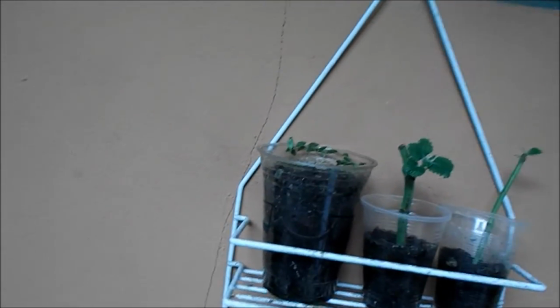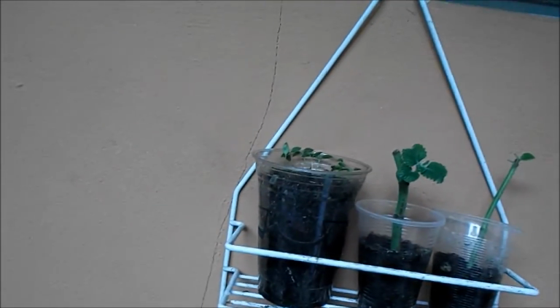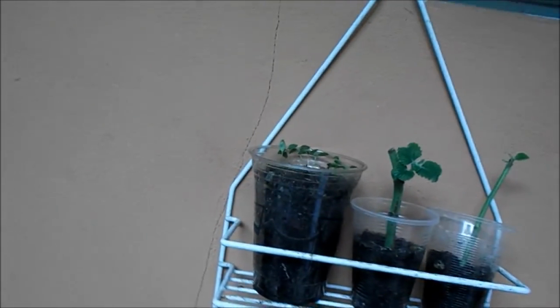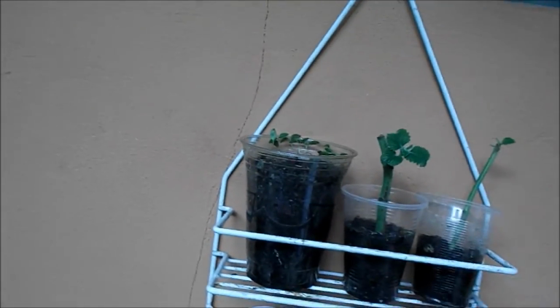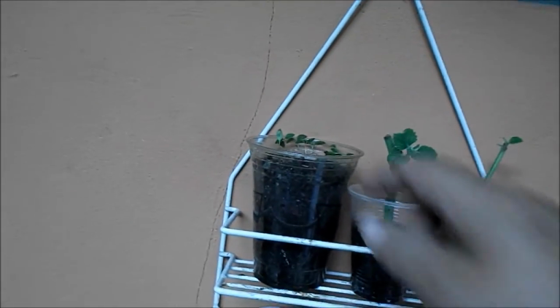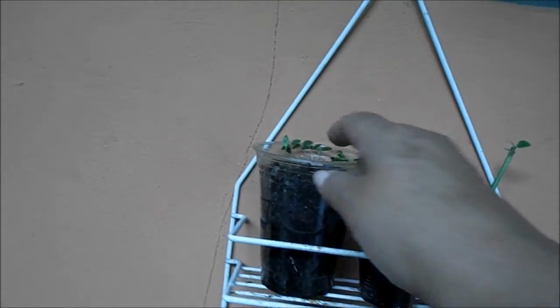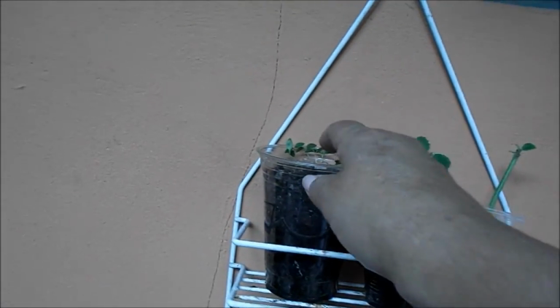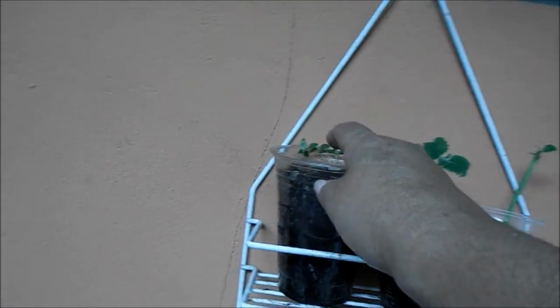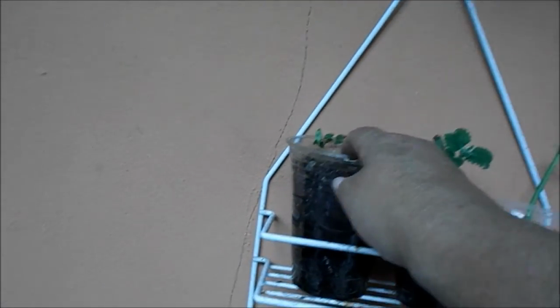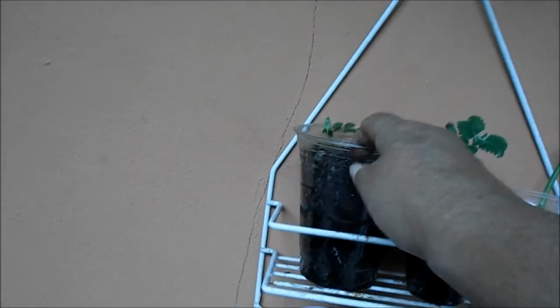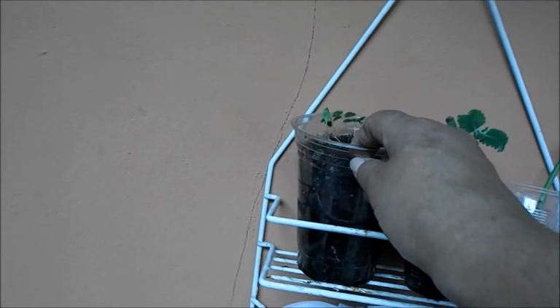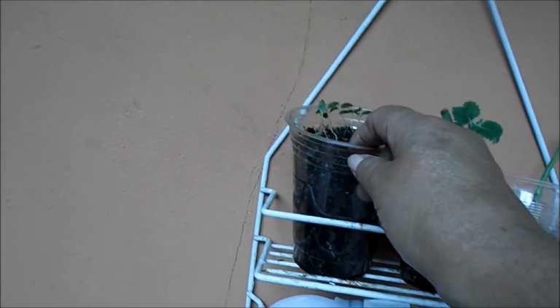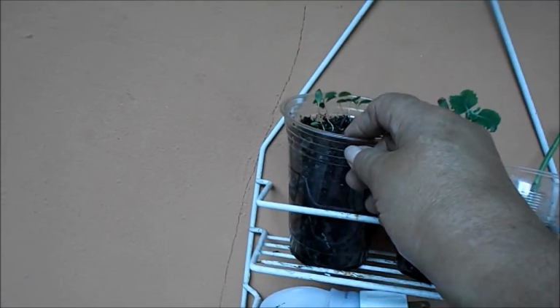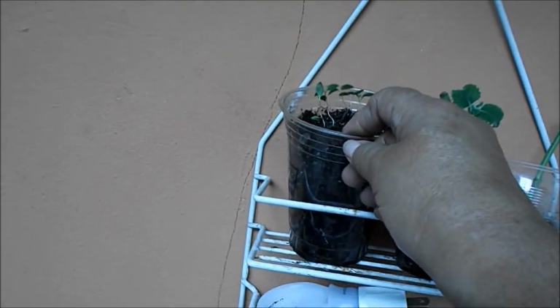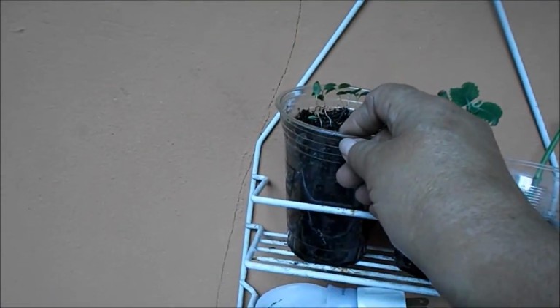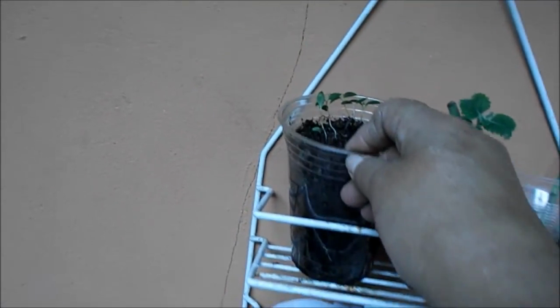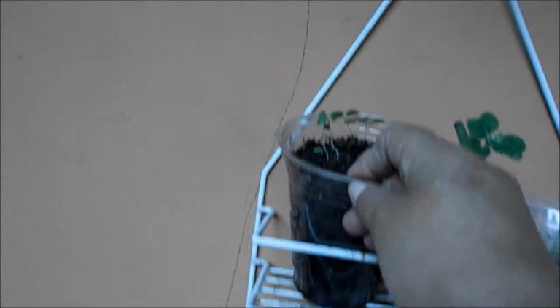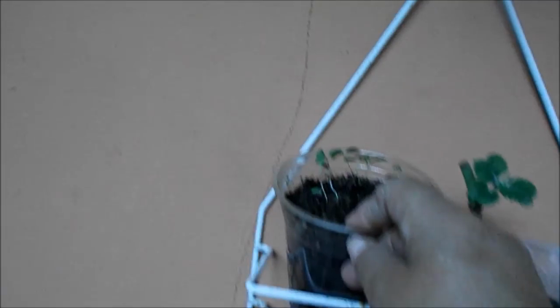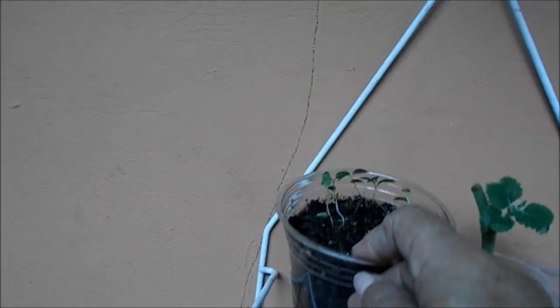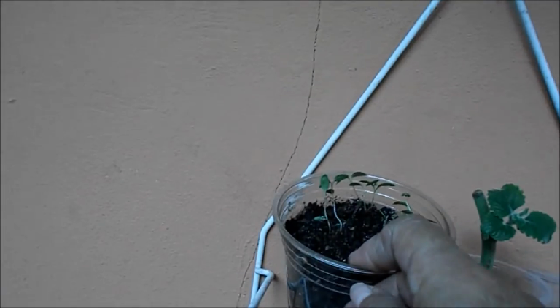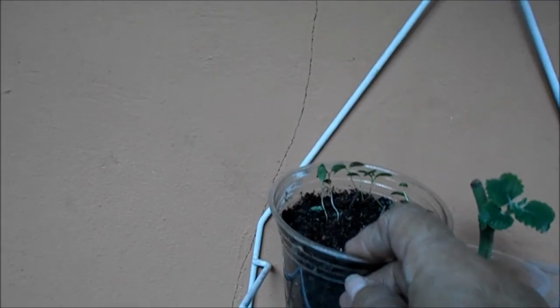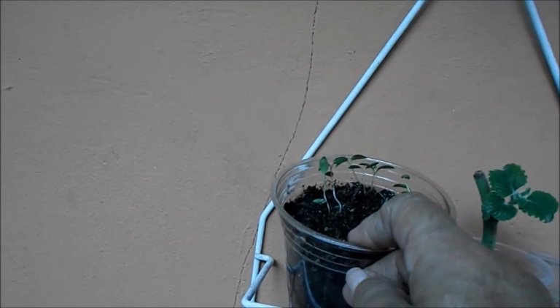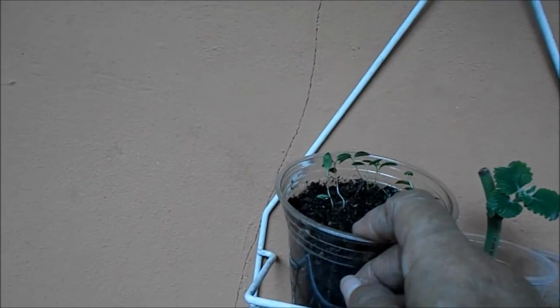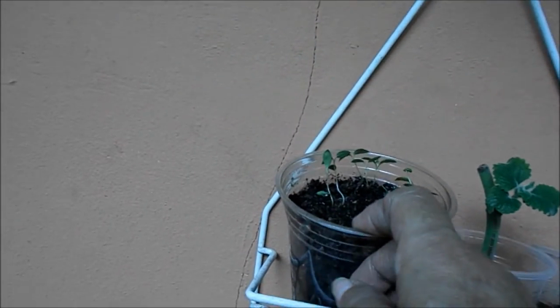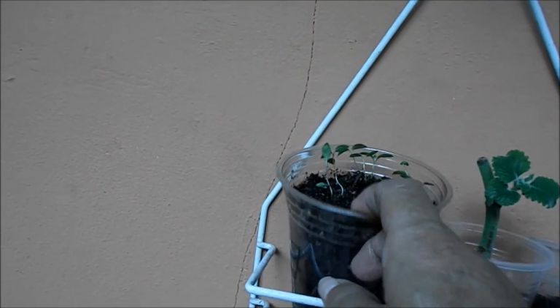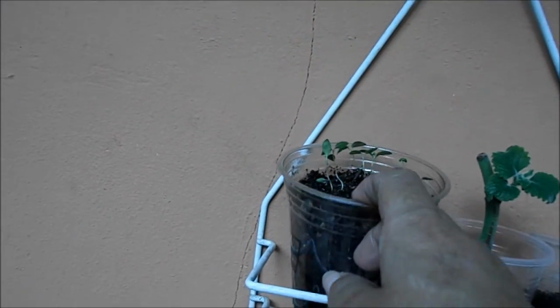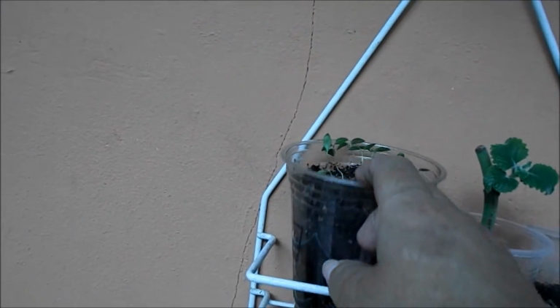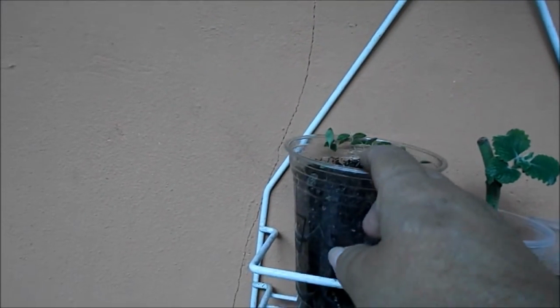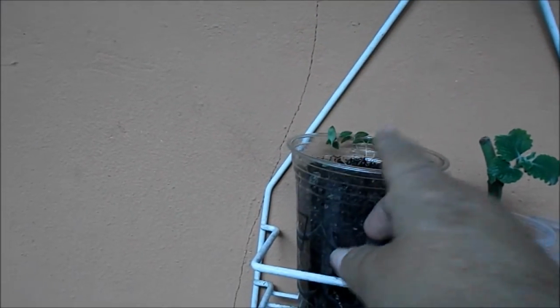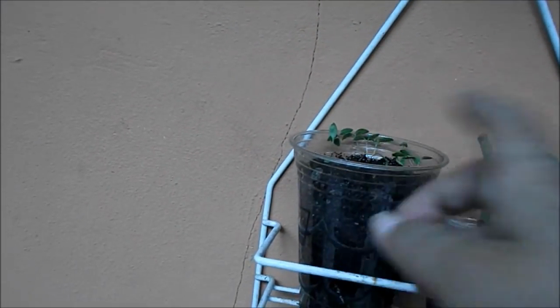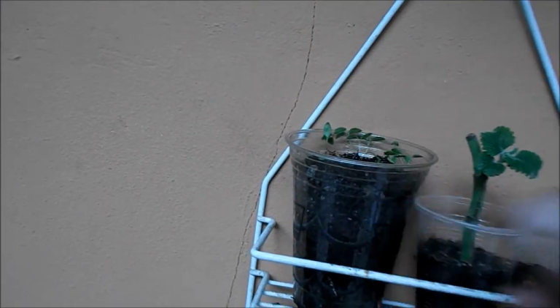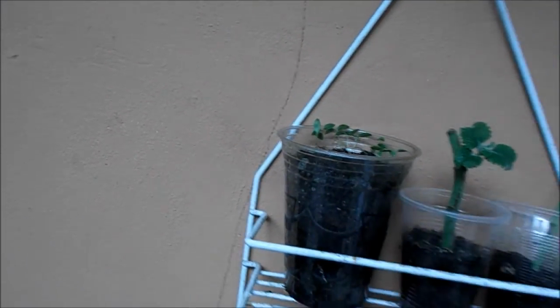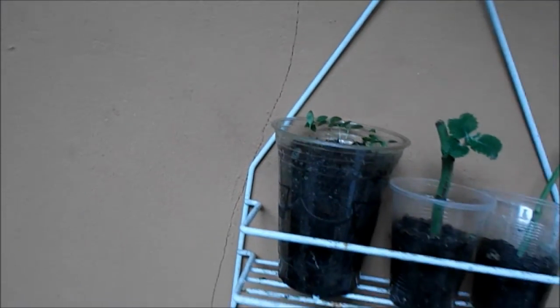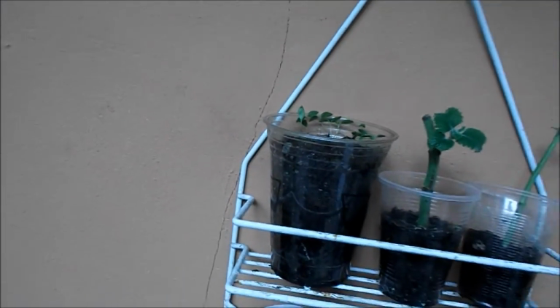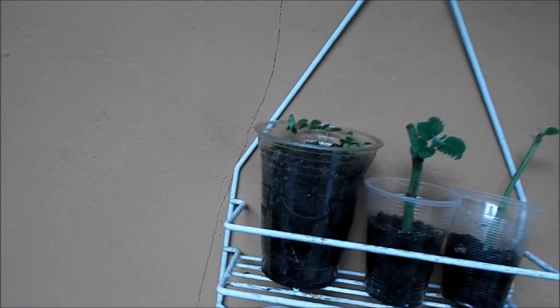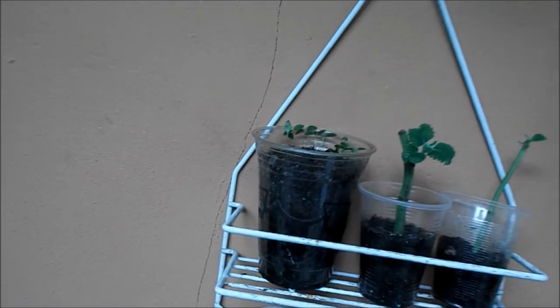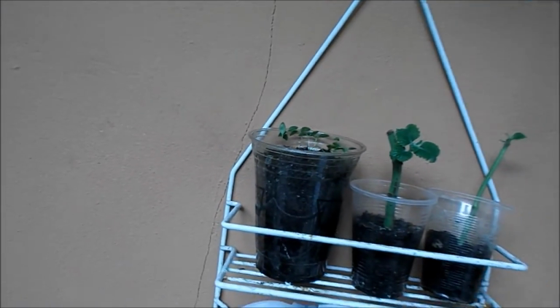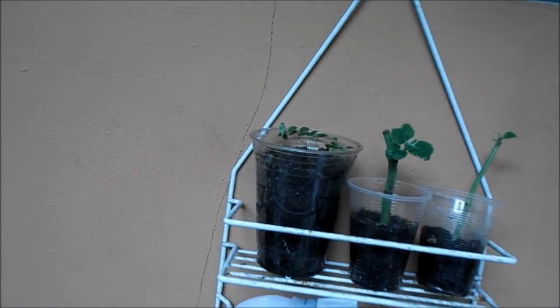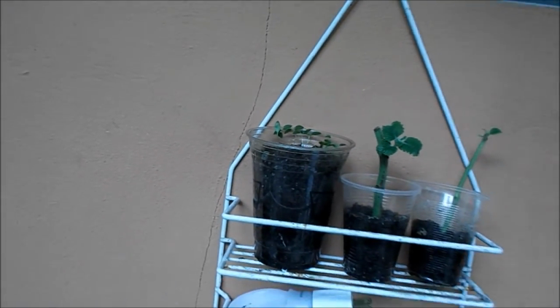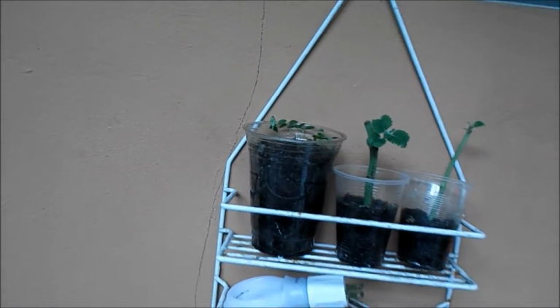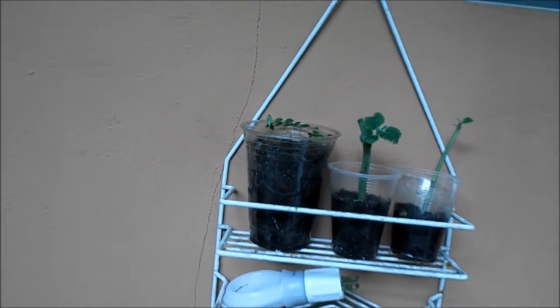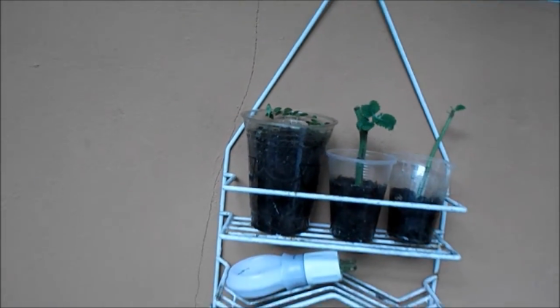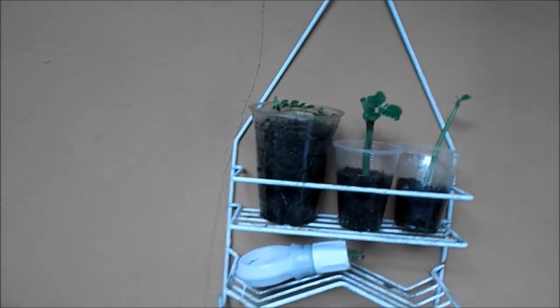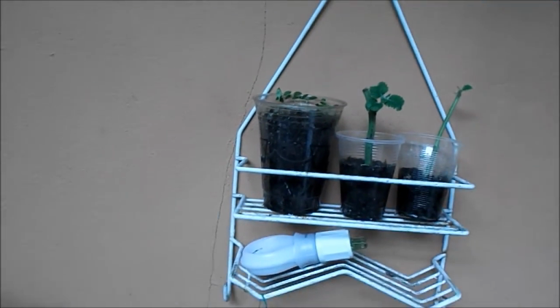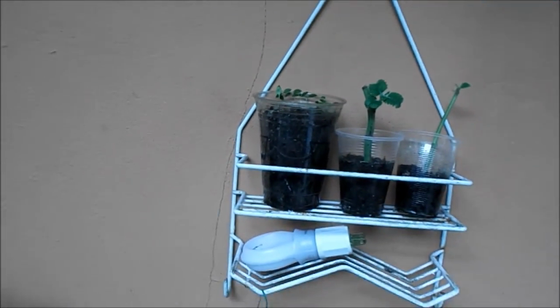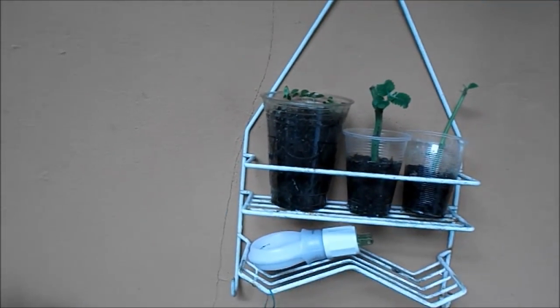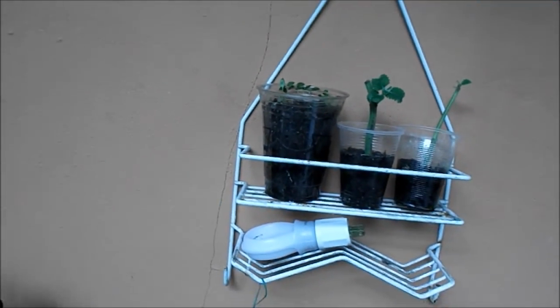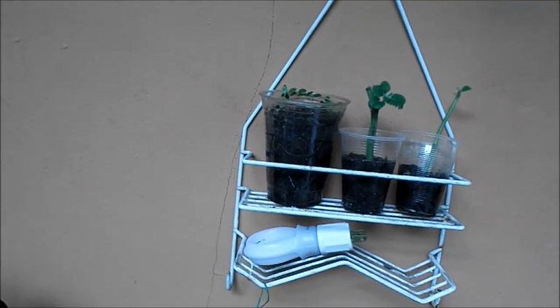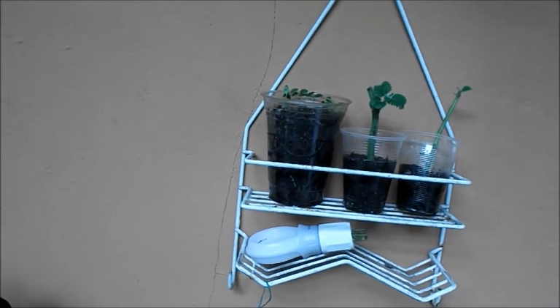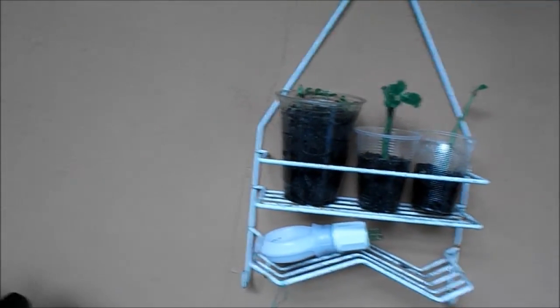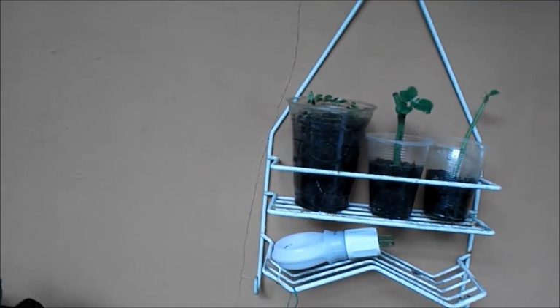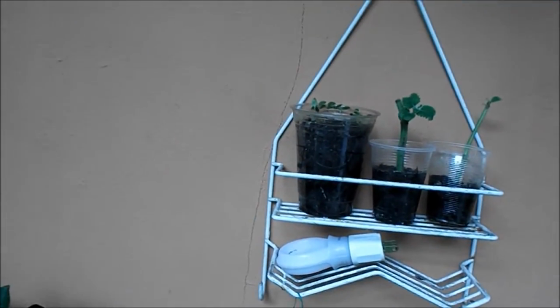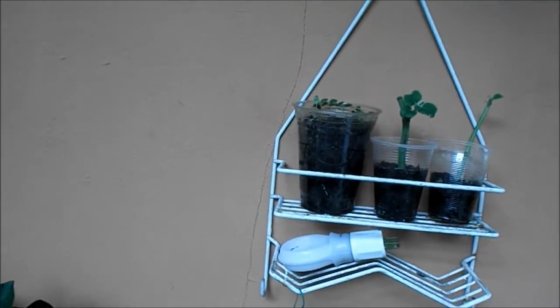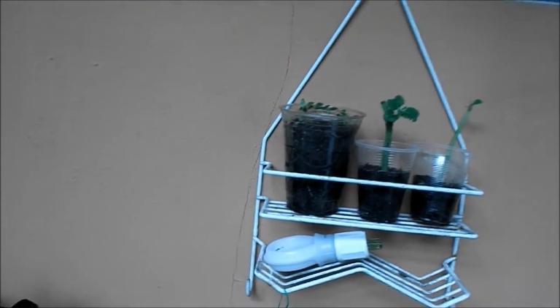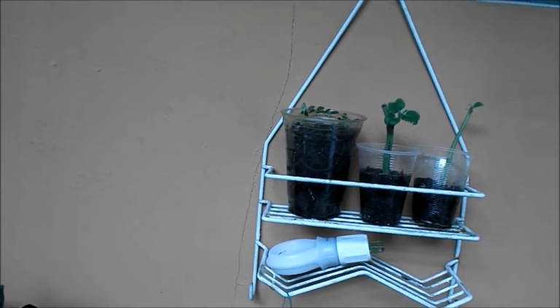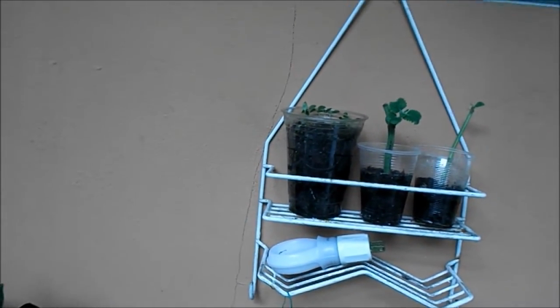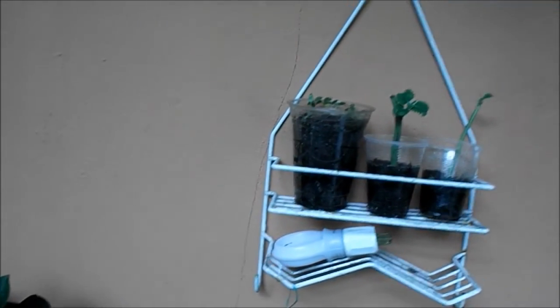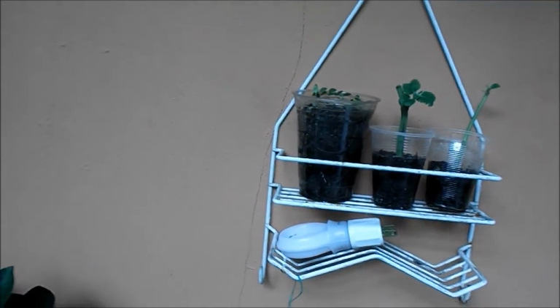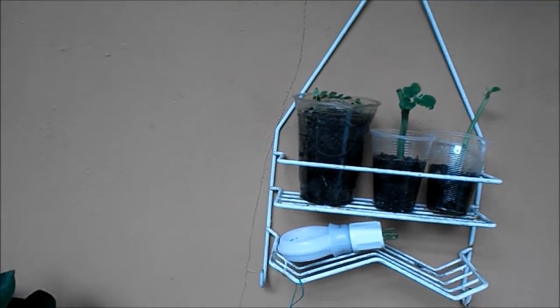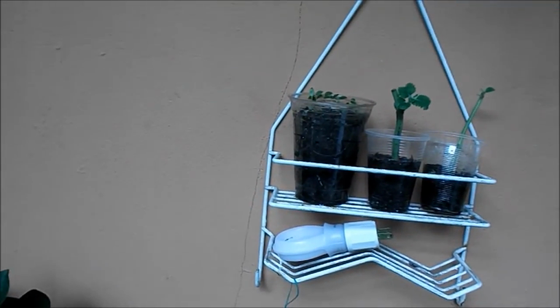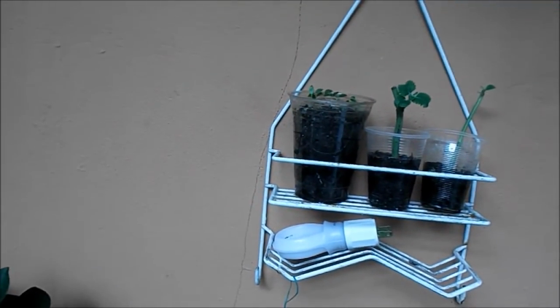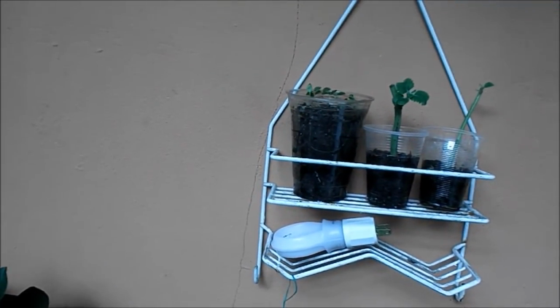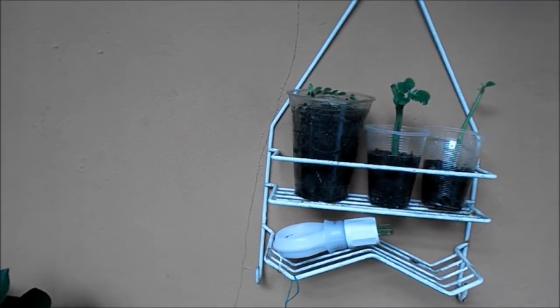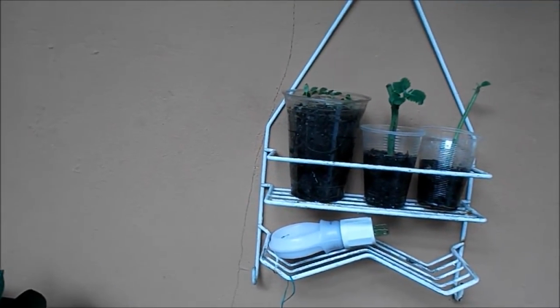This plant — I'm not sure which one it is. But I'm going to show you how my kale is doing and all that.